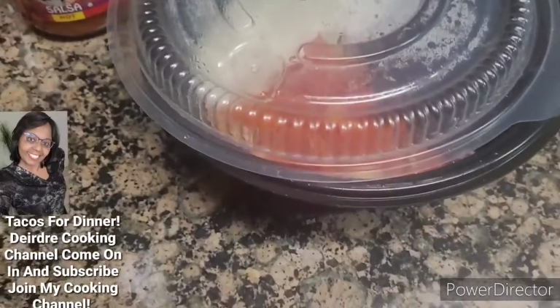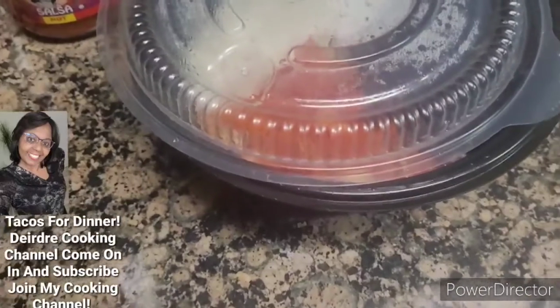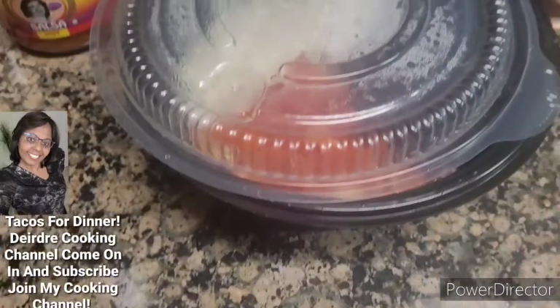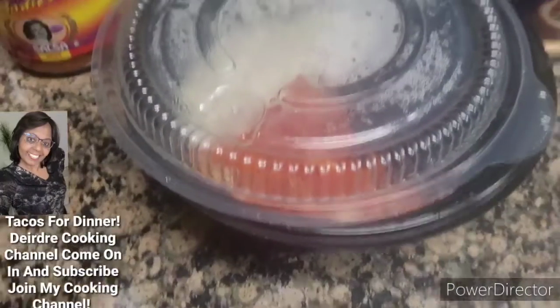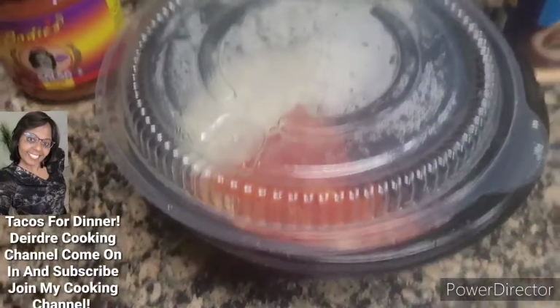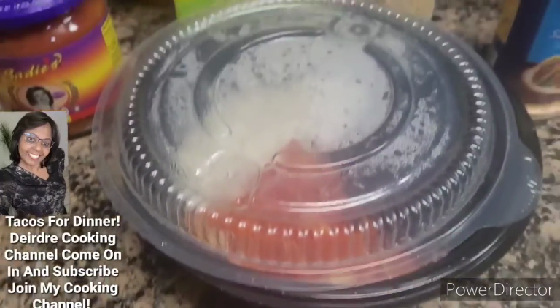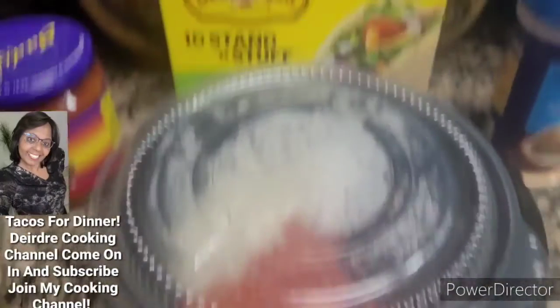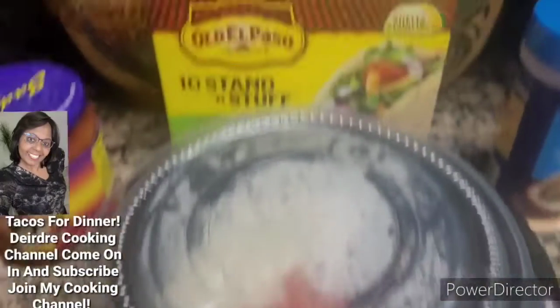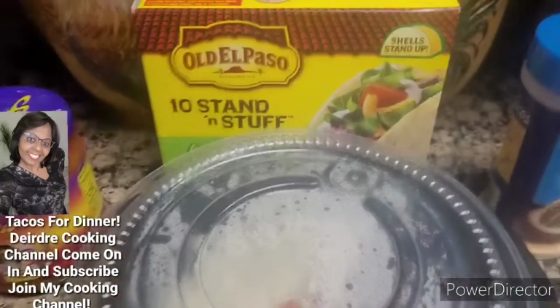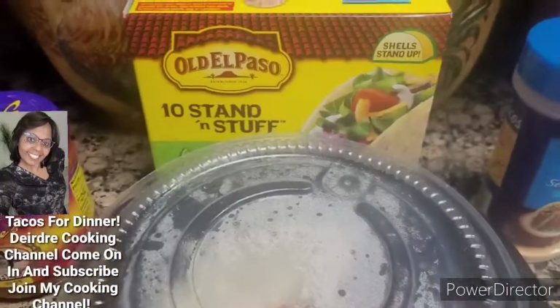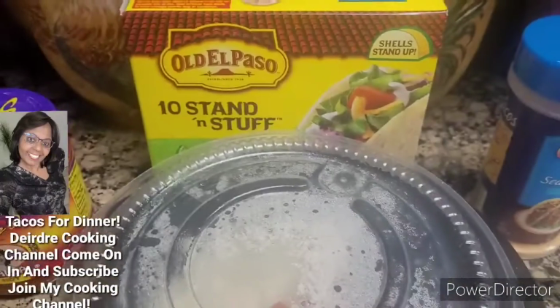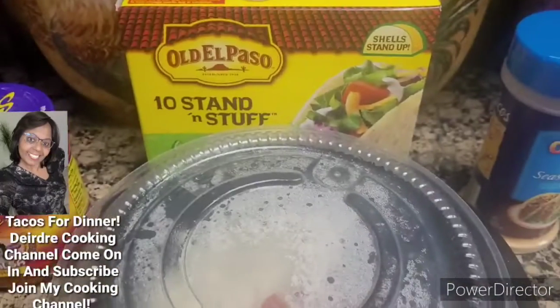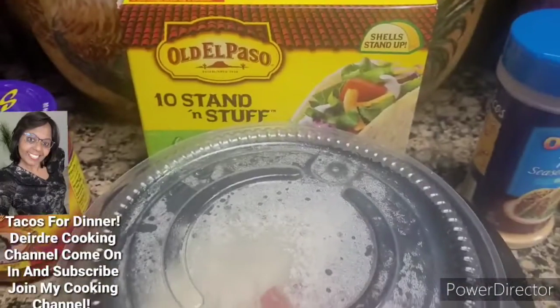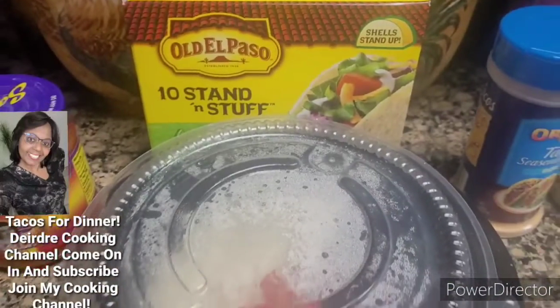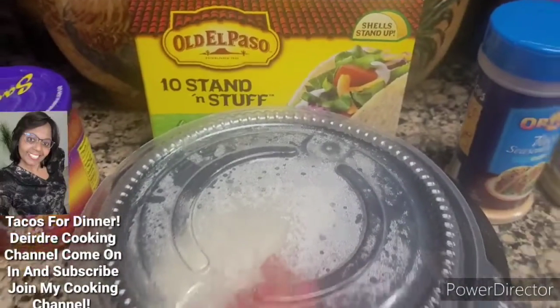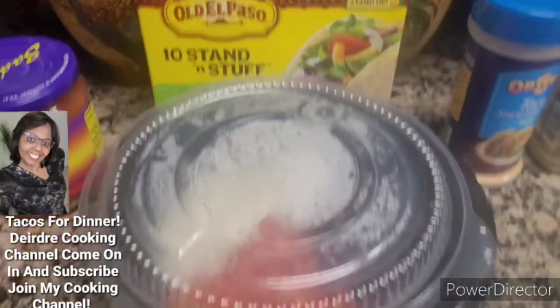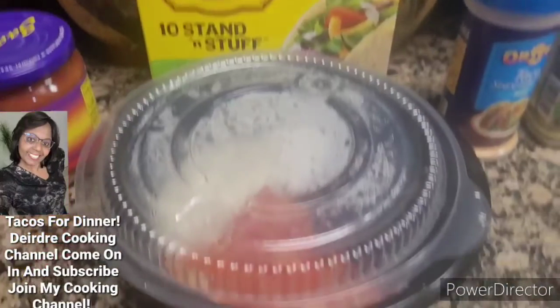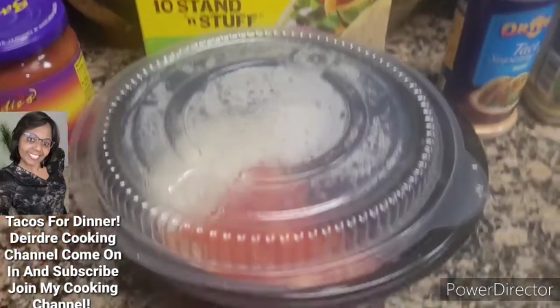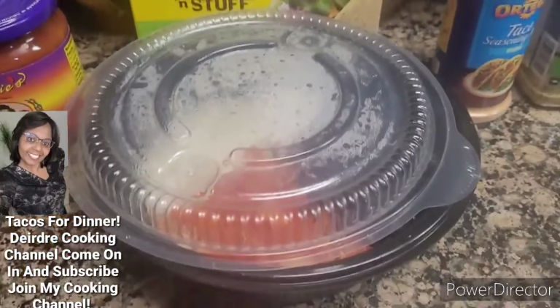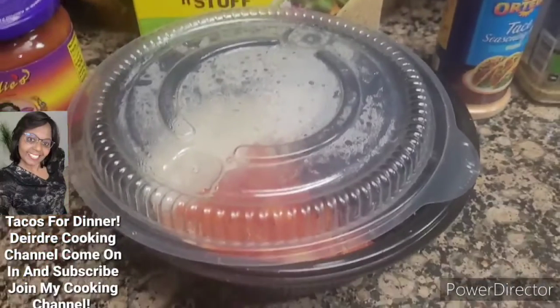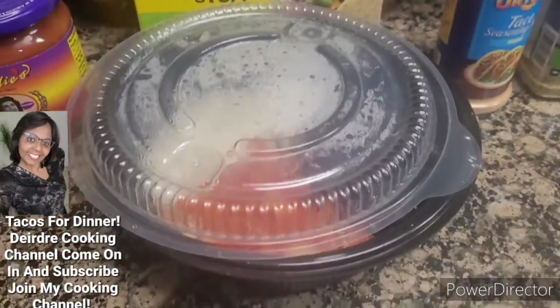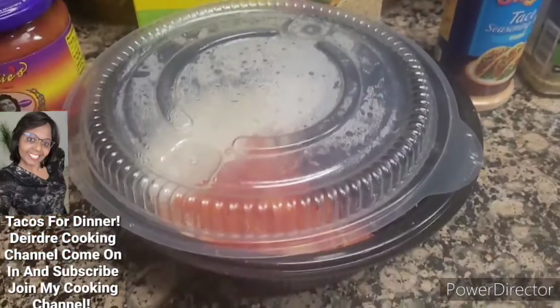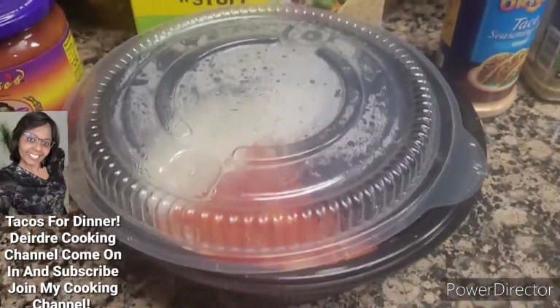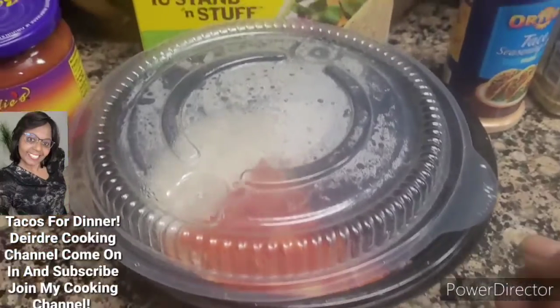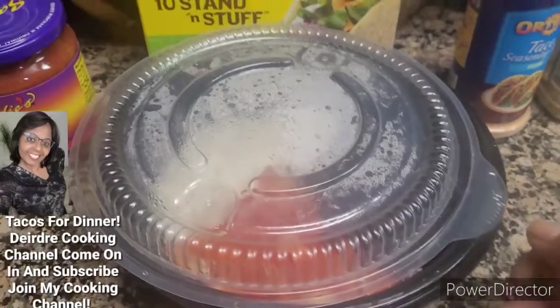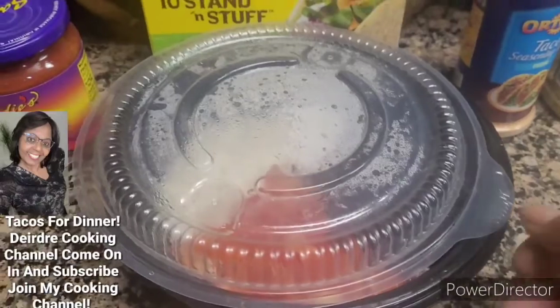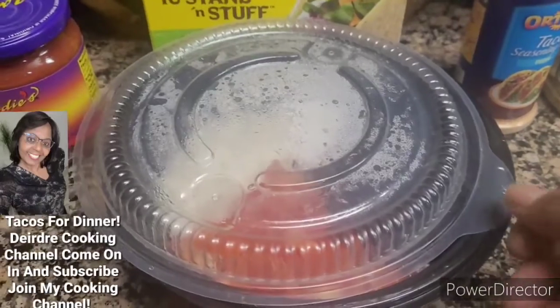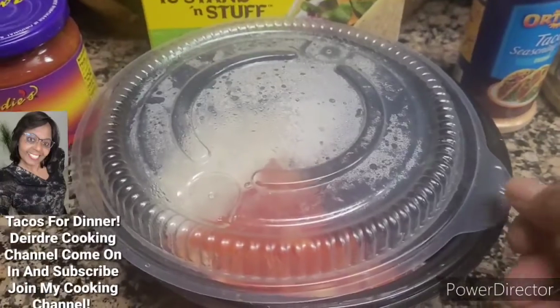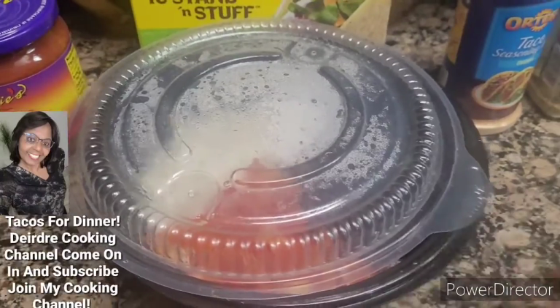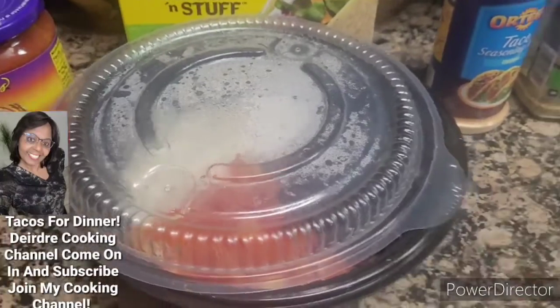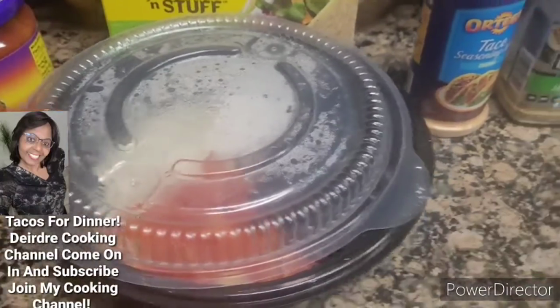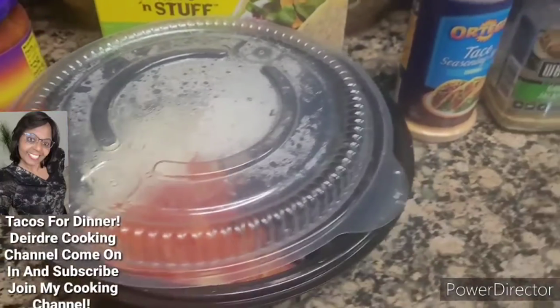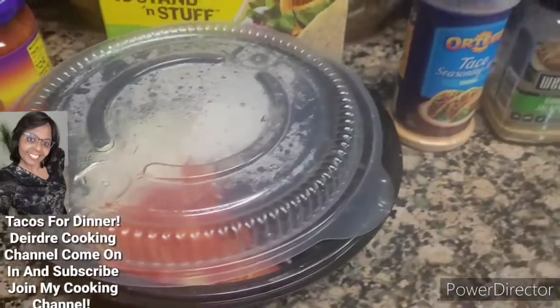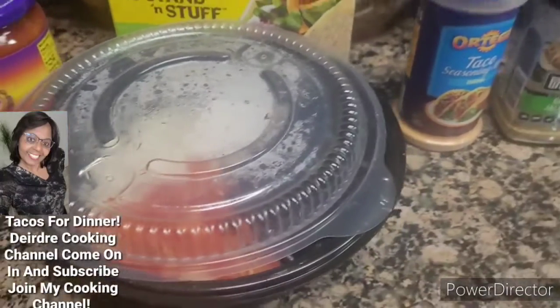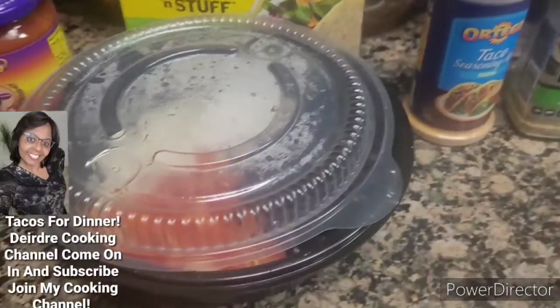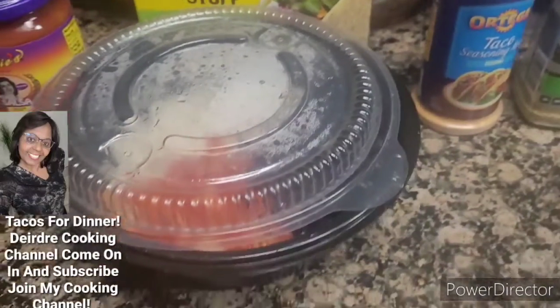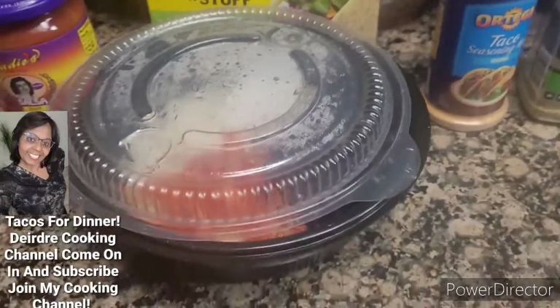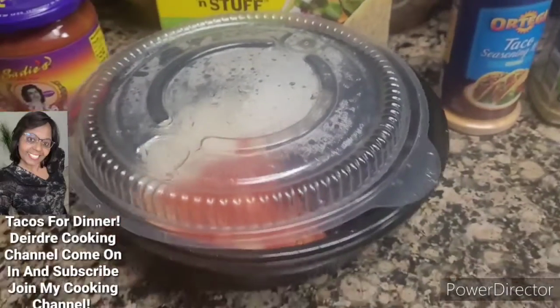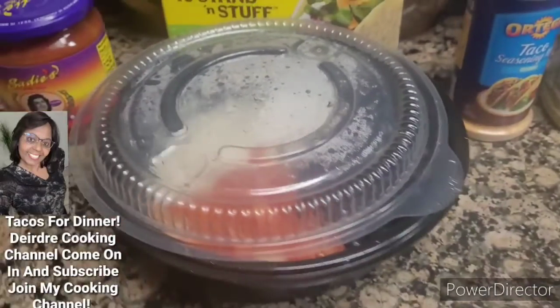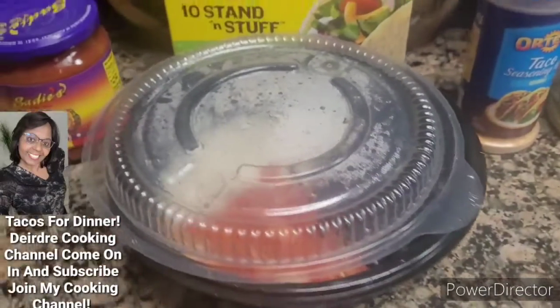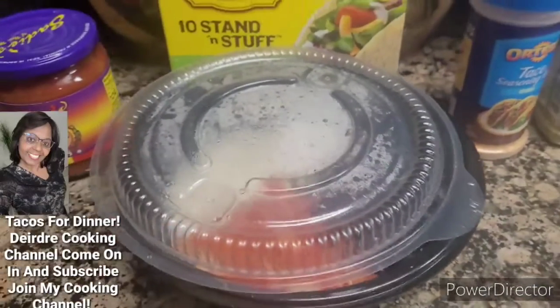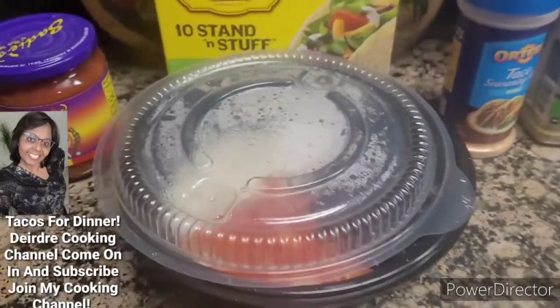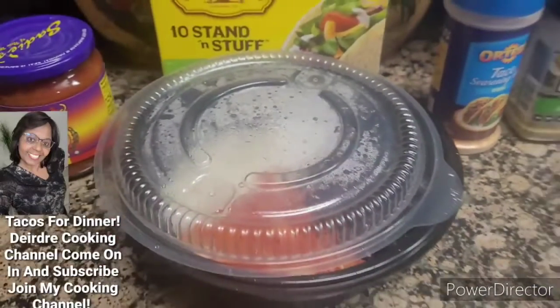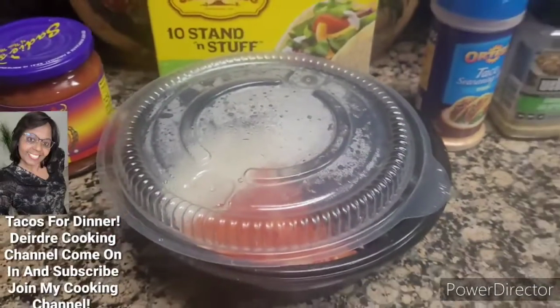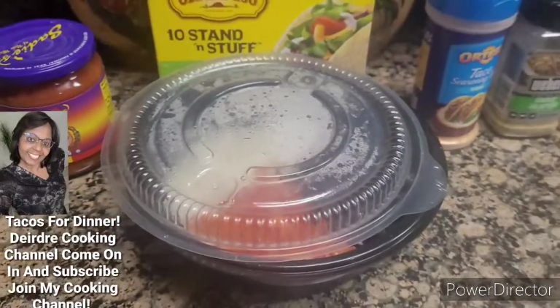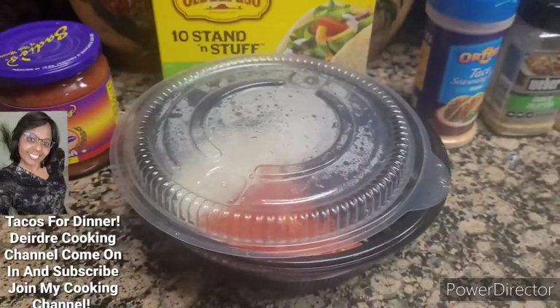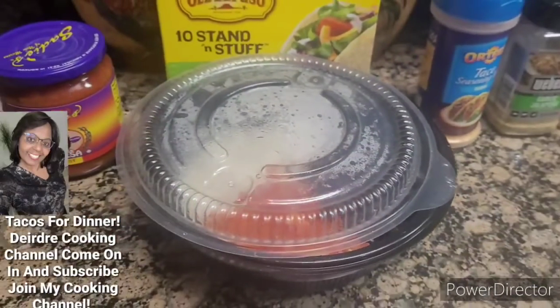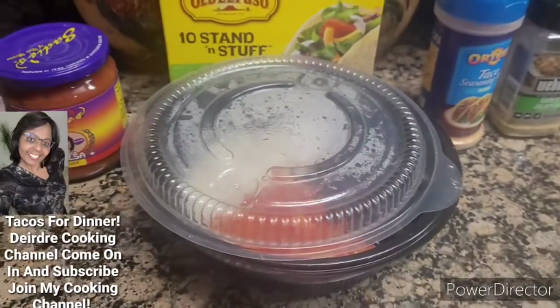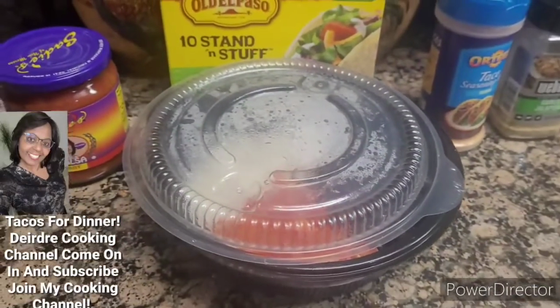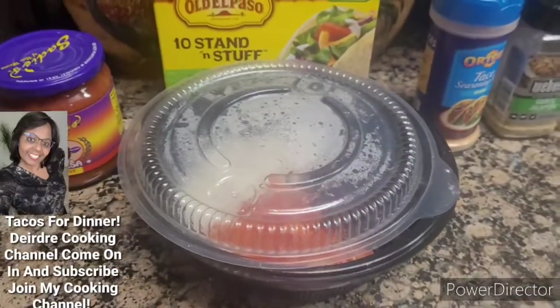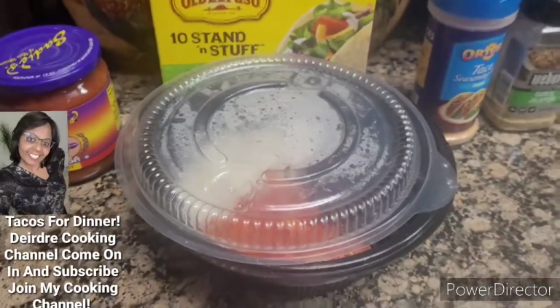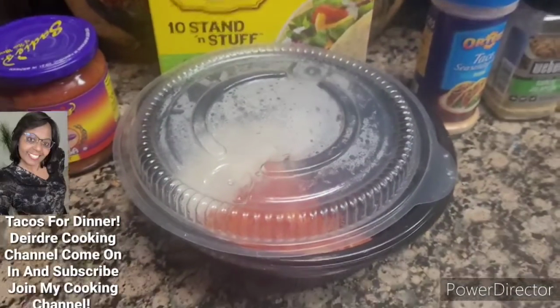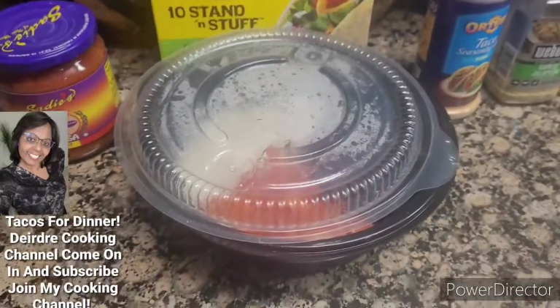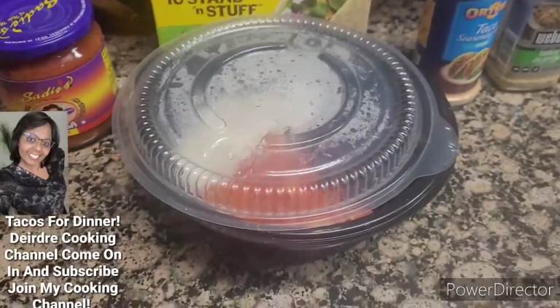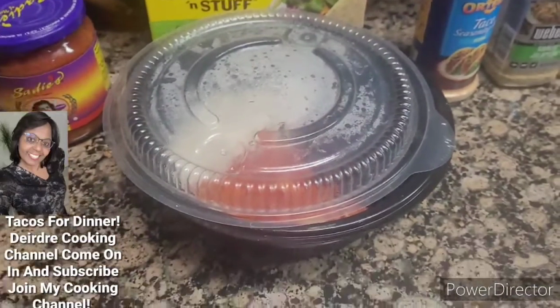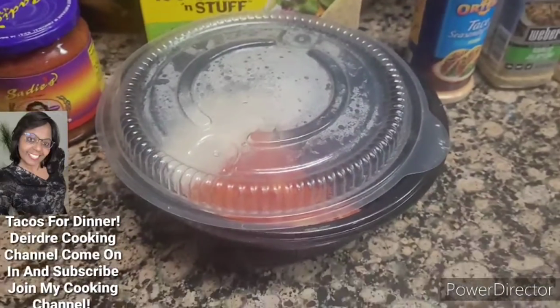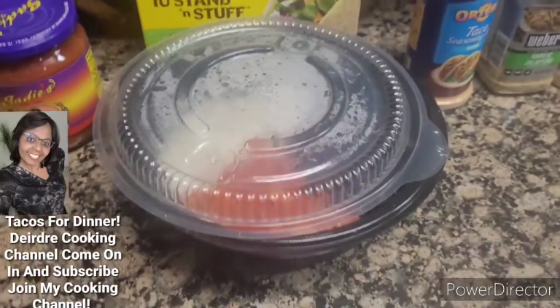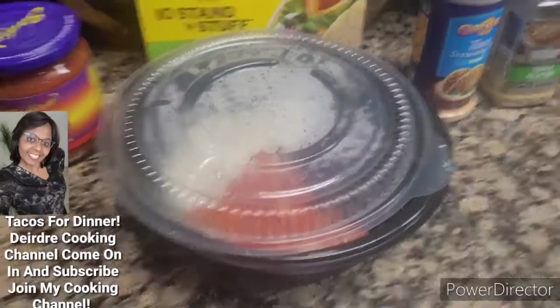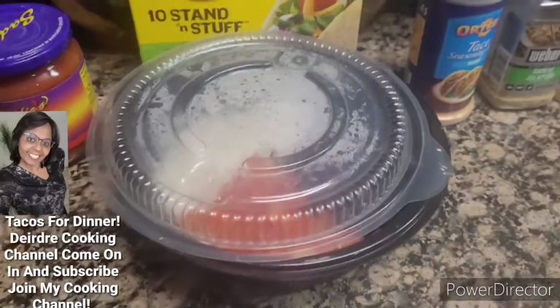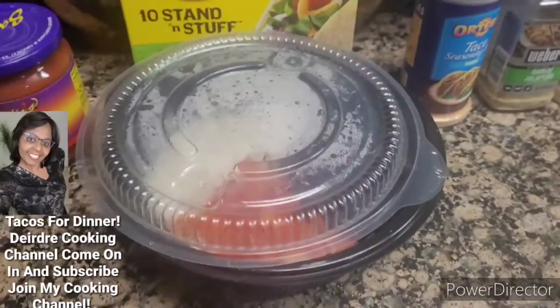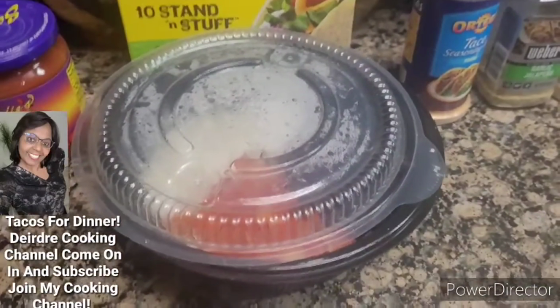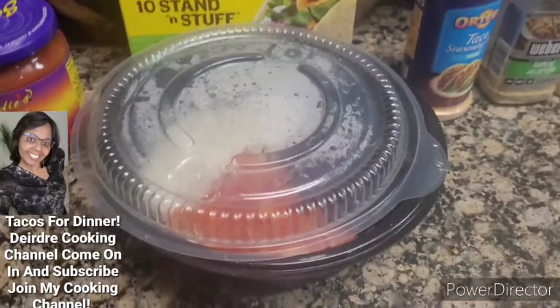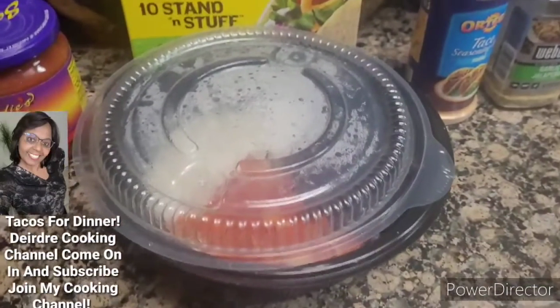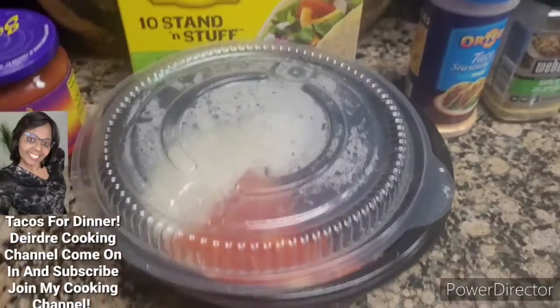Hello you guys. Welcome back to my kitchen. Today I'm cooking taco. Happy Tuesday you guys.